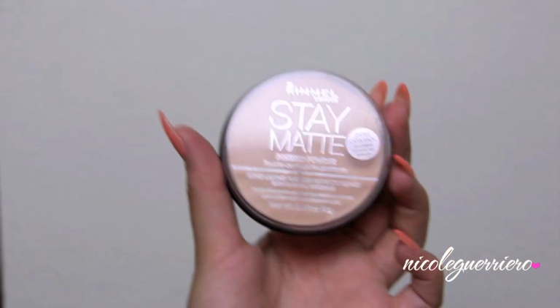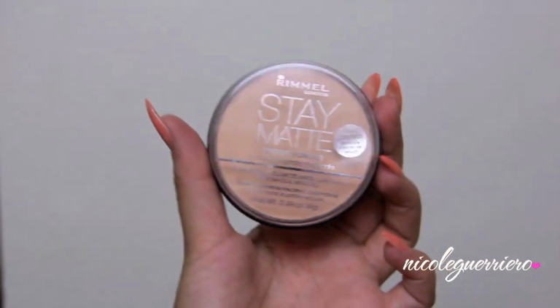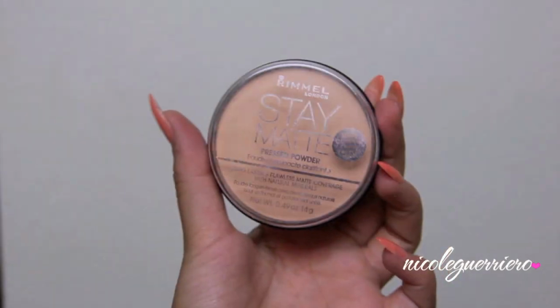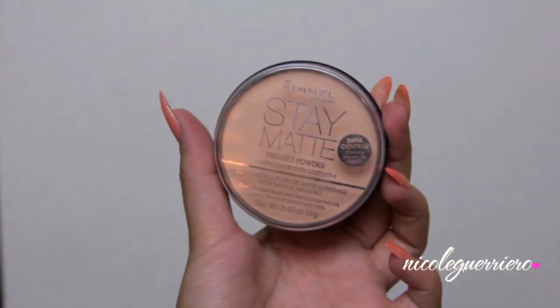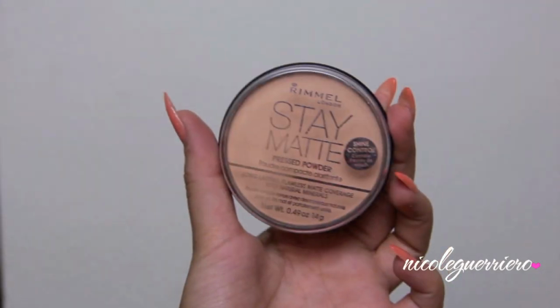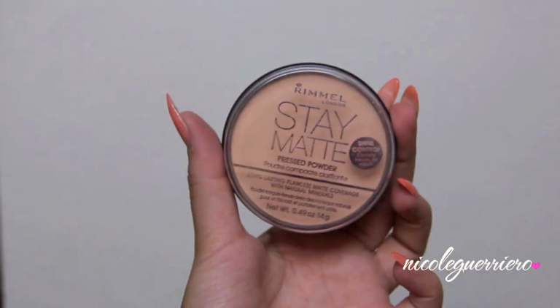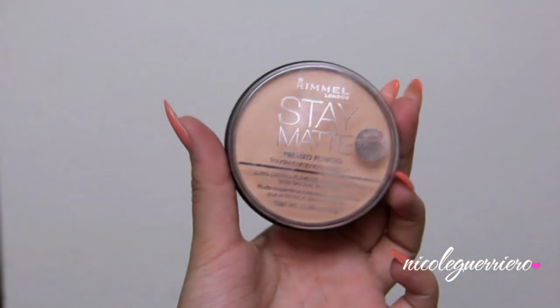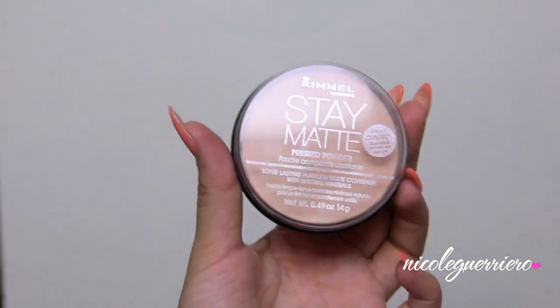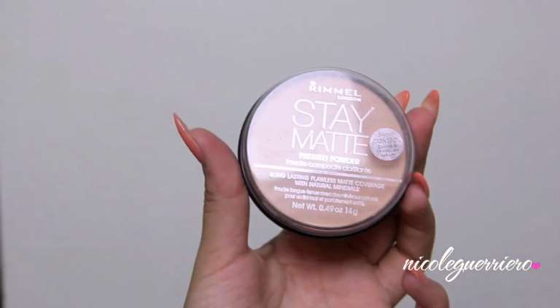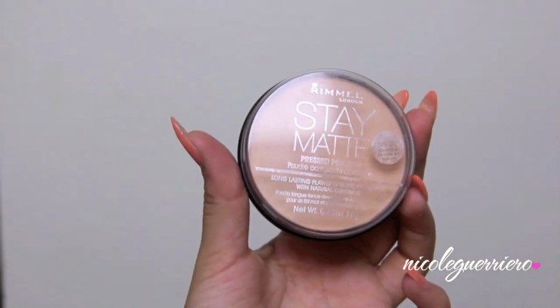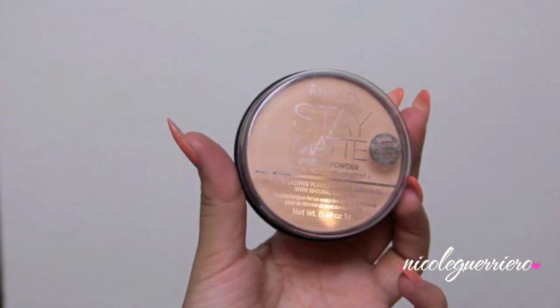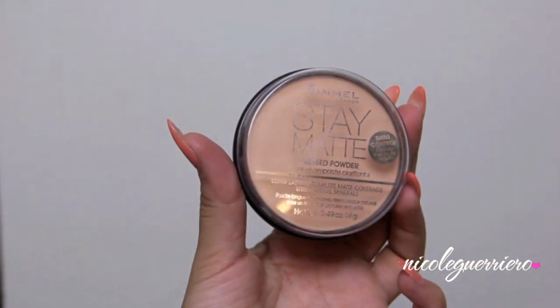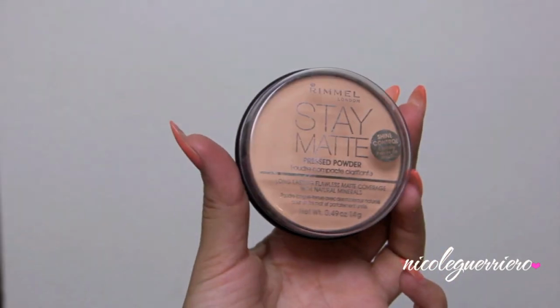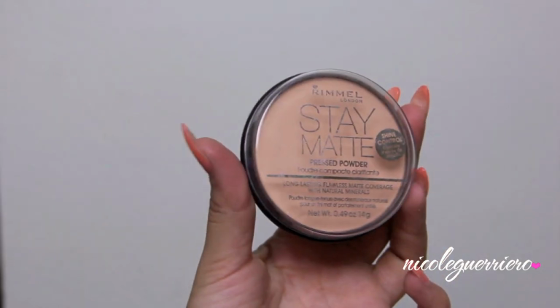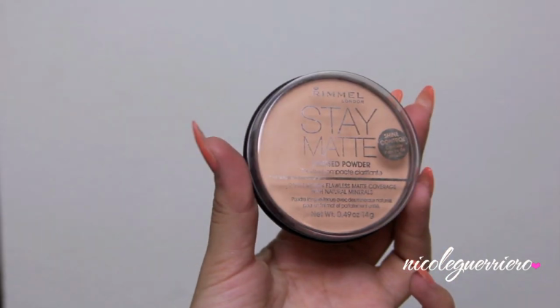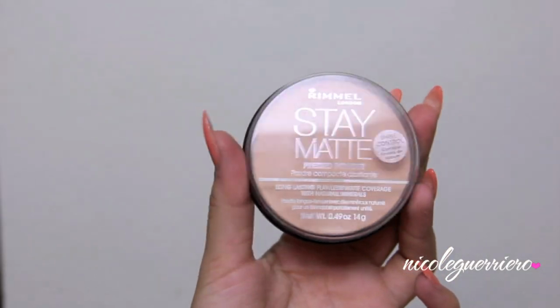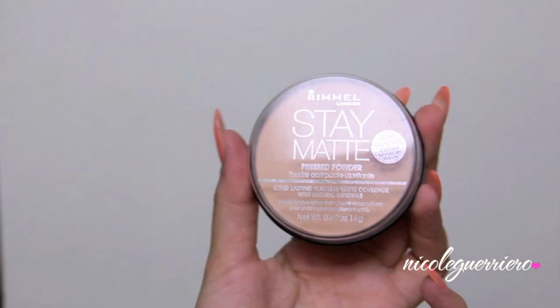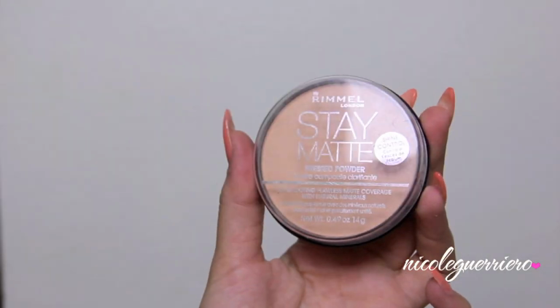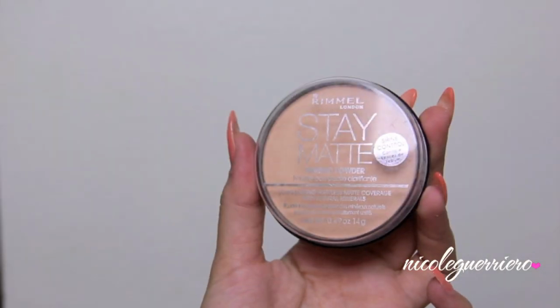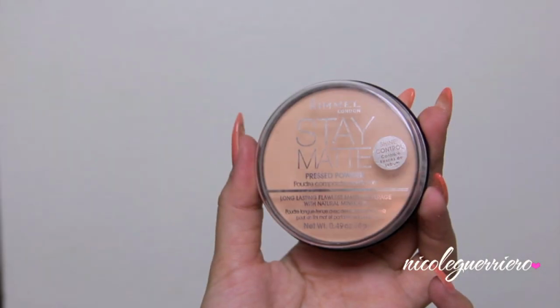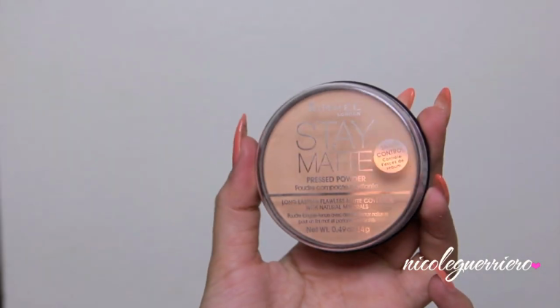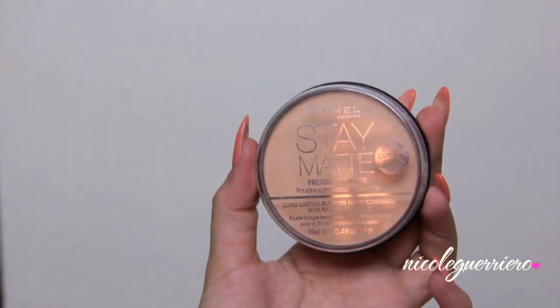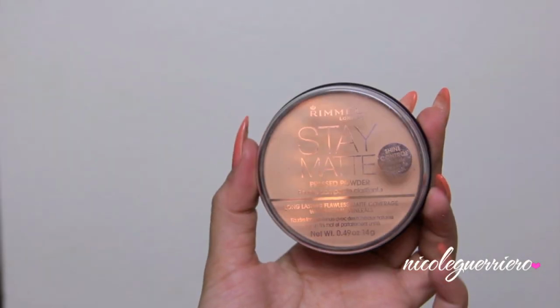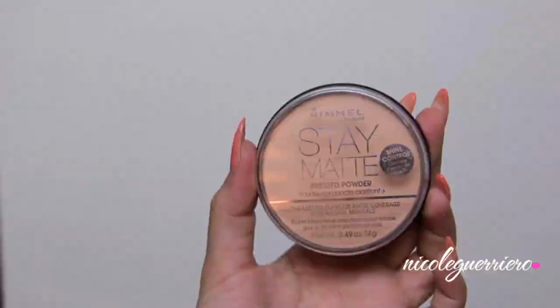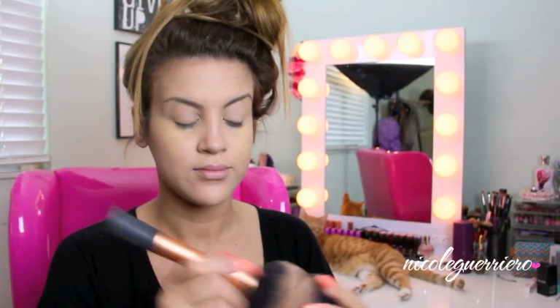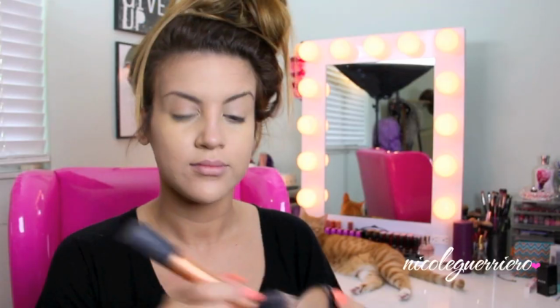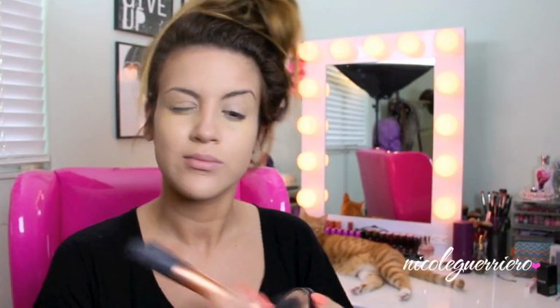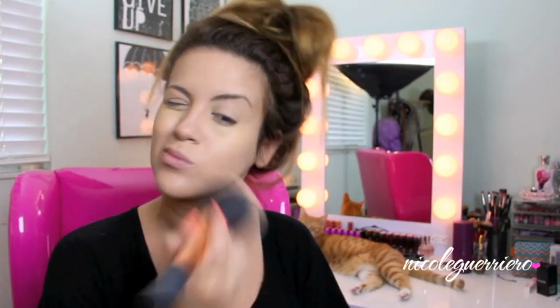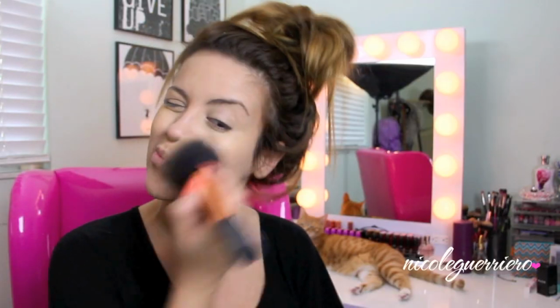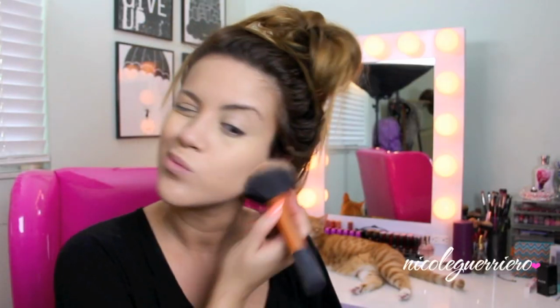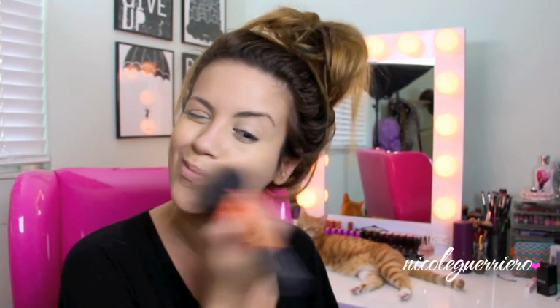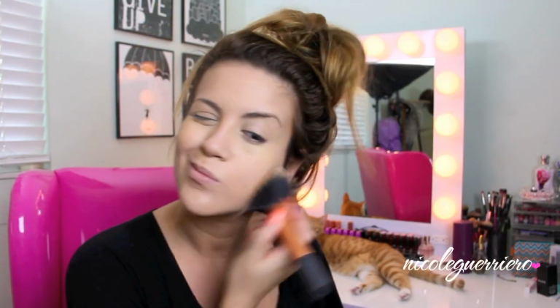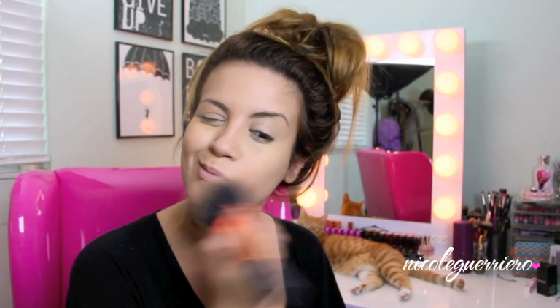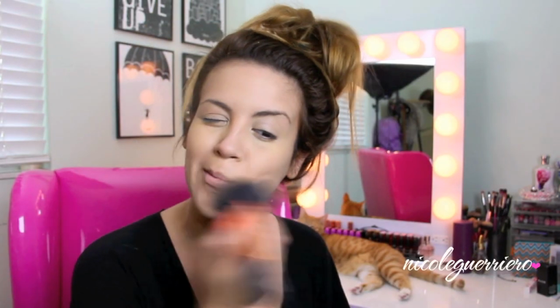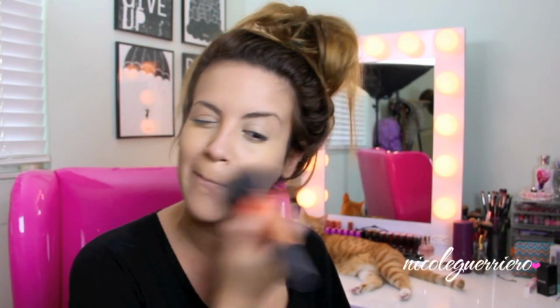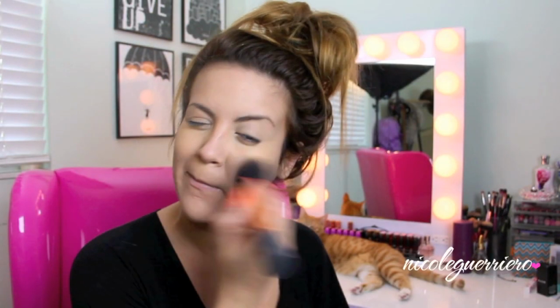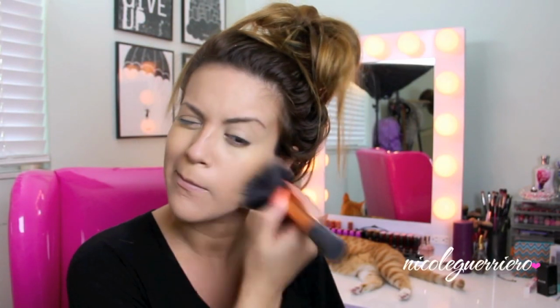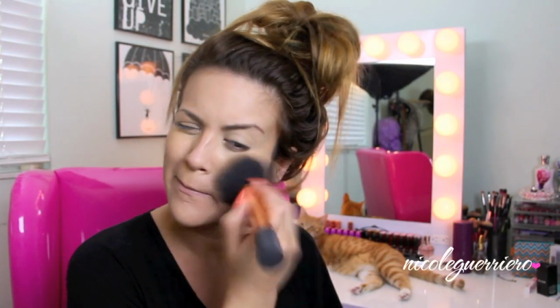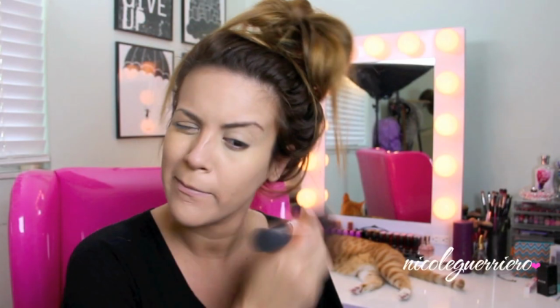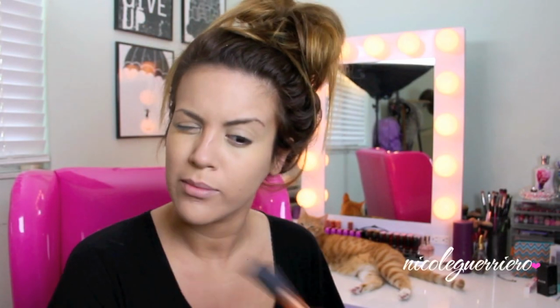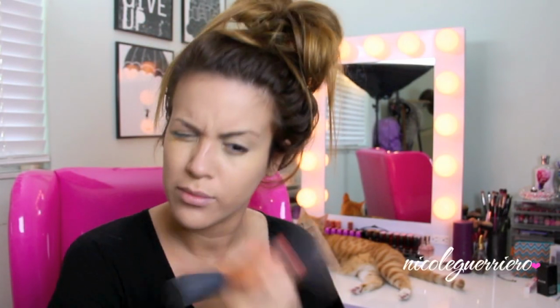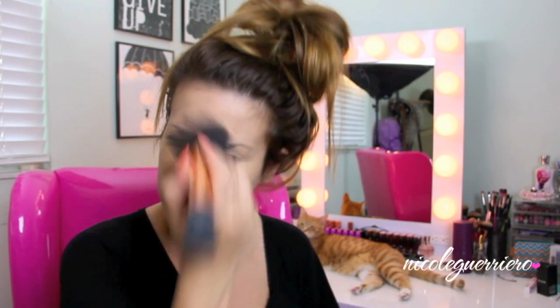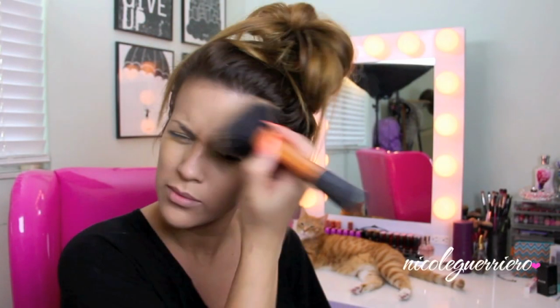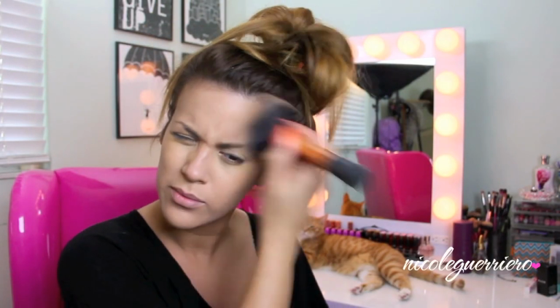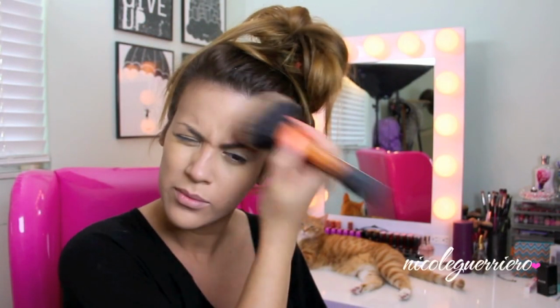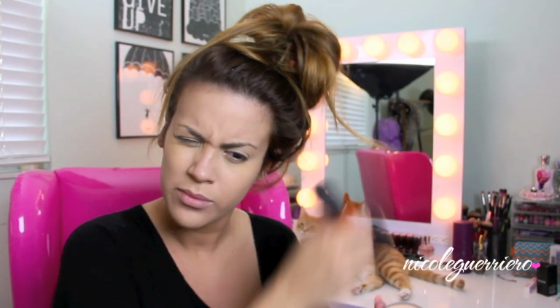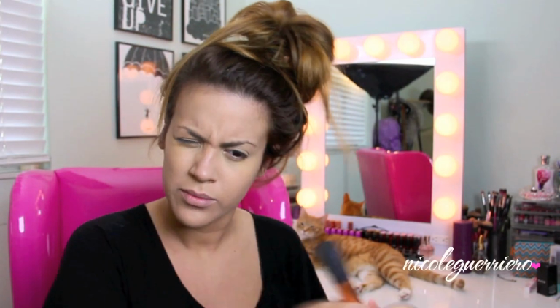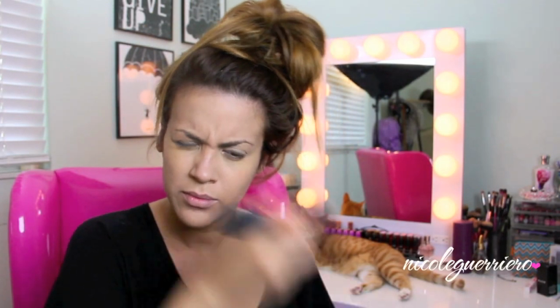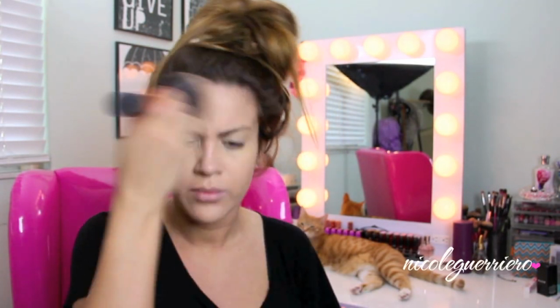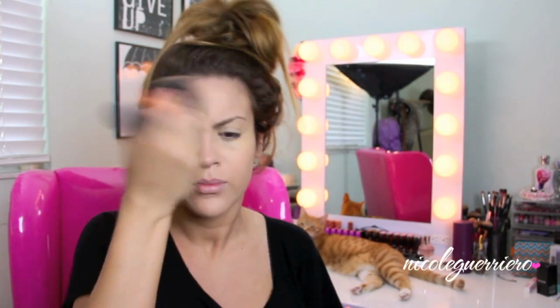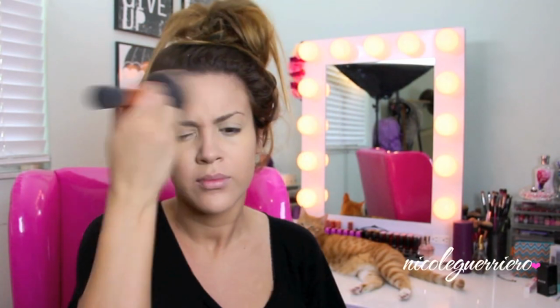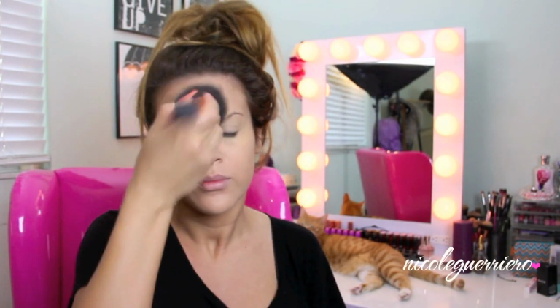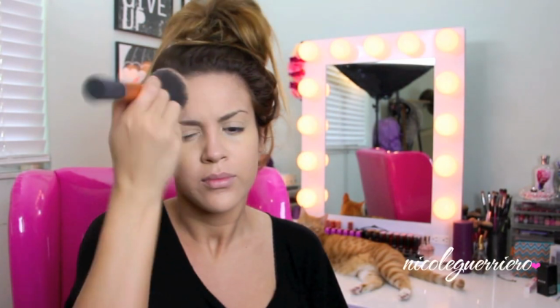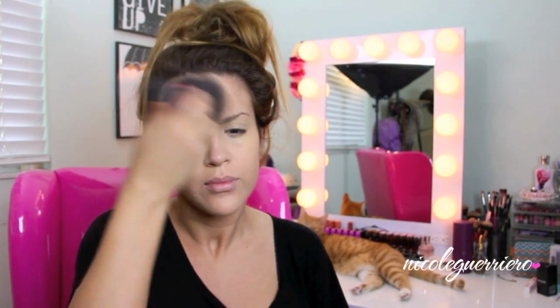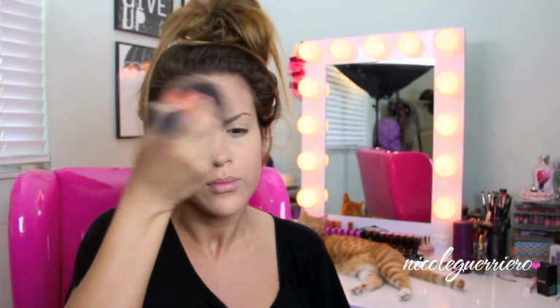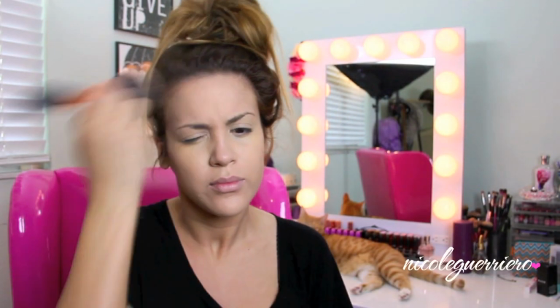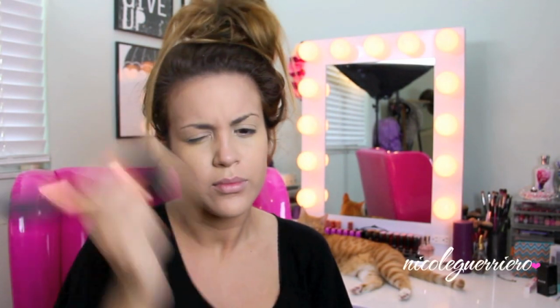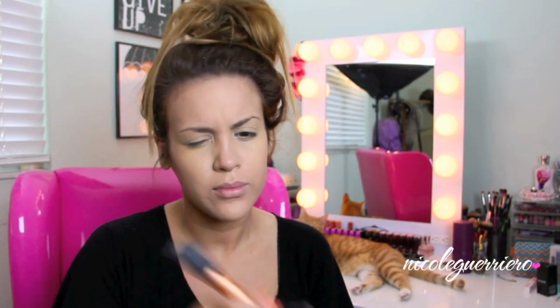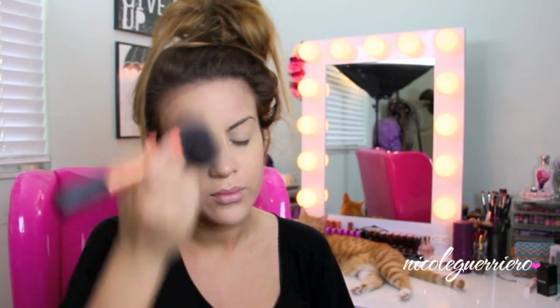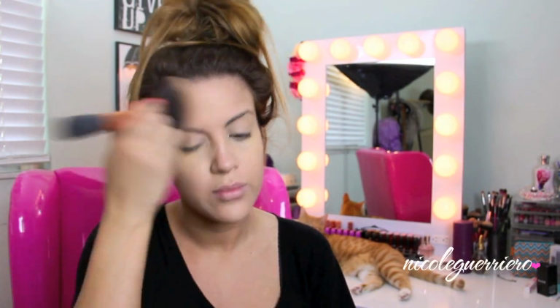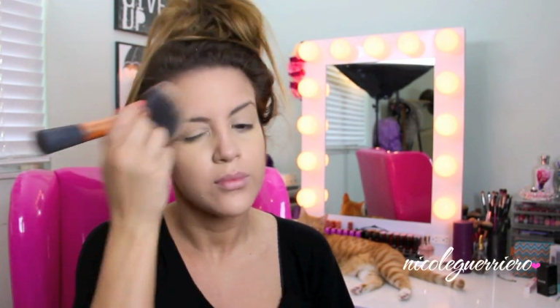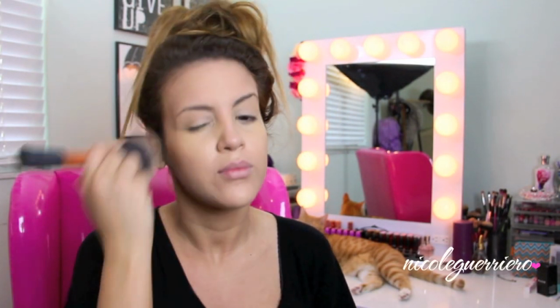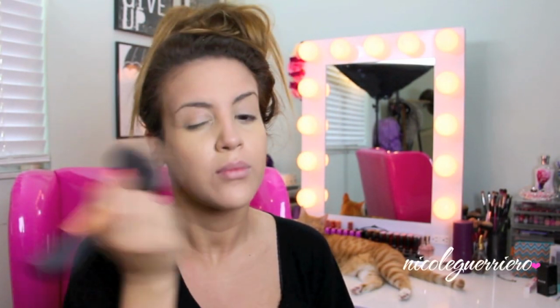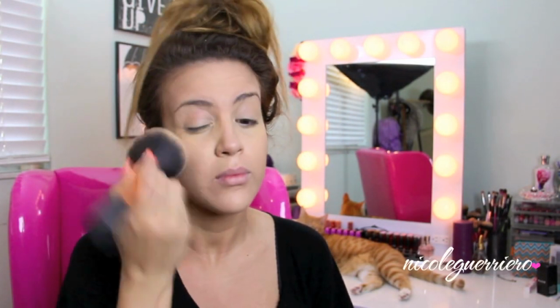Then we're just going to set our concealer and foundation. Here I'm just using Rimmel Stay Matte Powder and a large powder brush from Real Techniques.